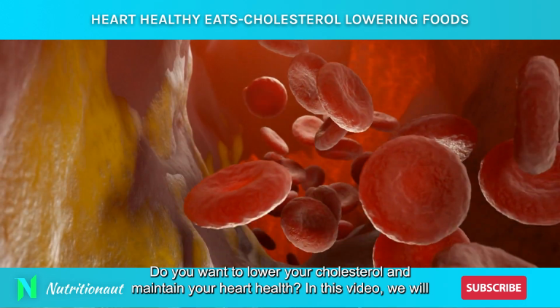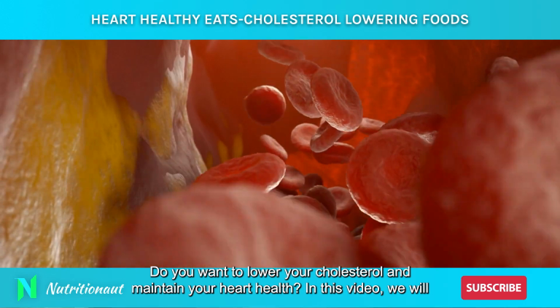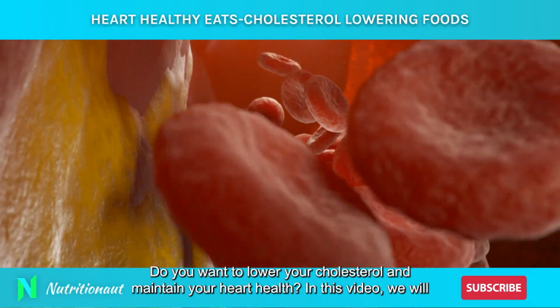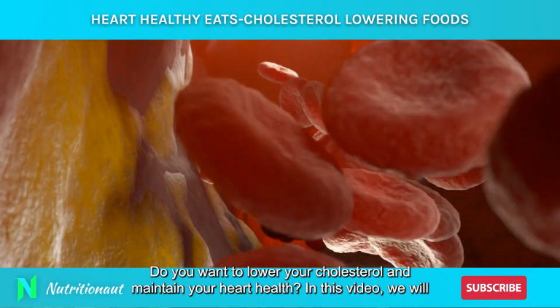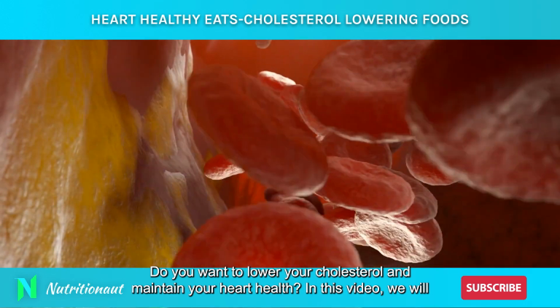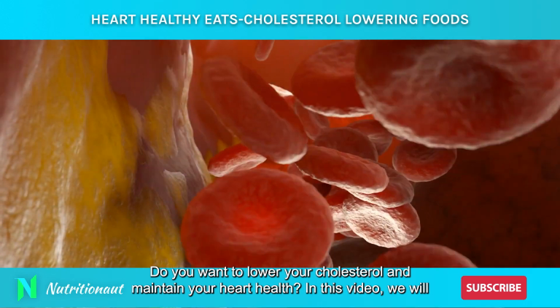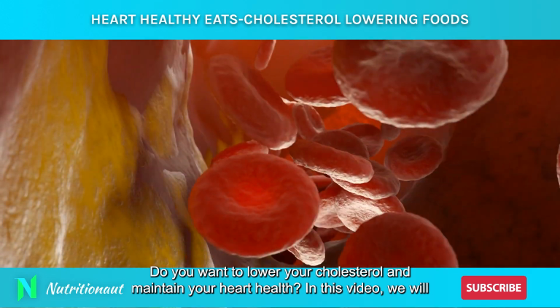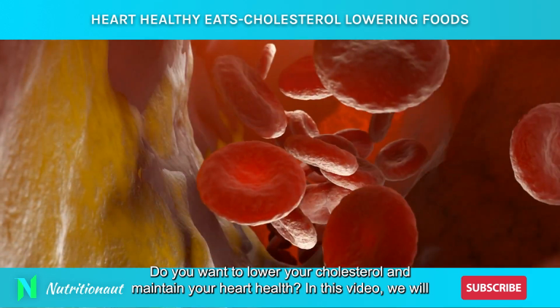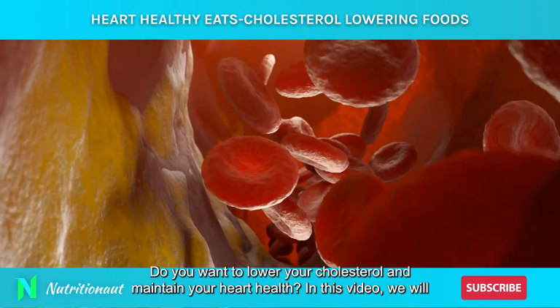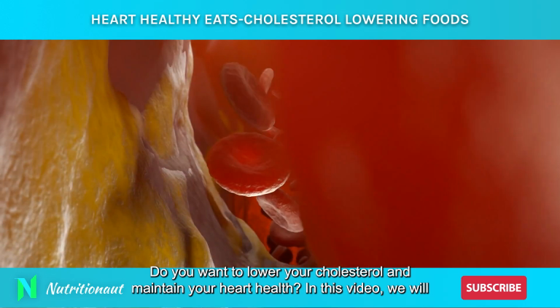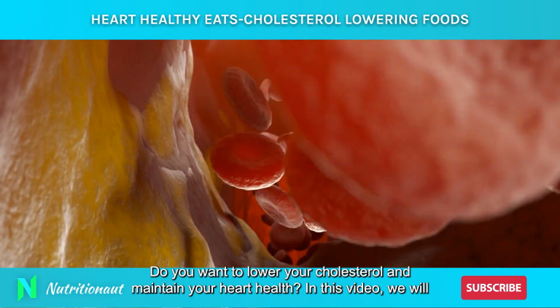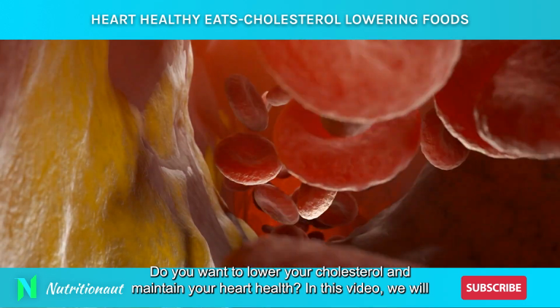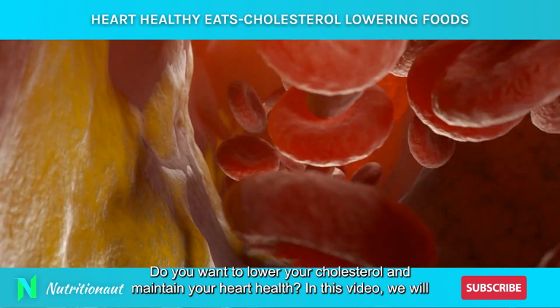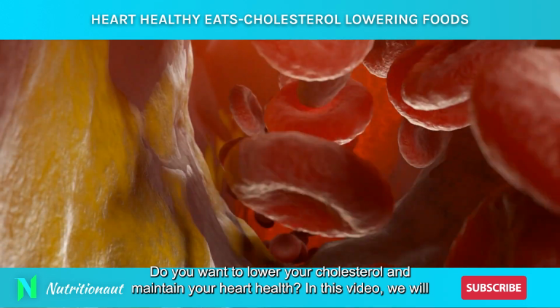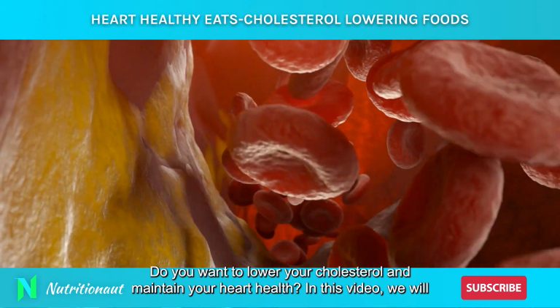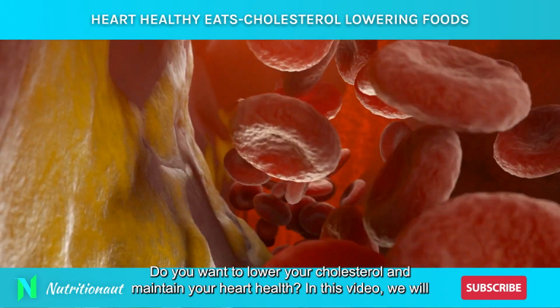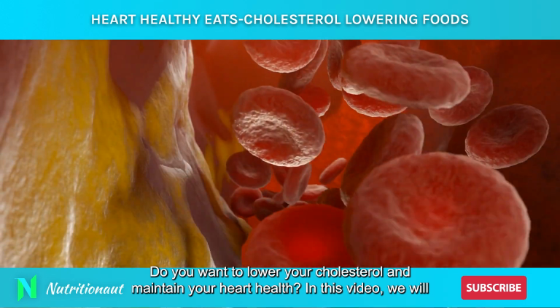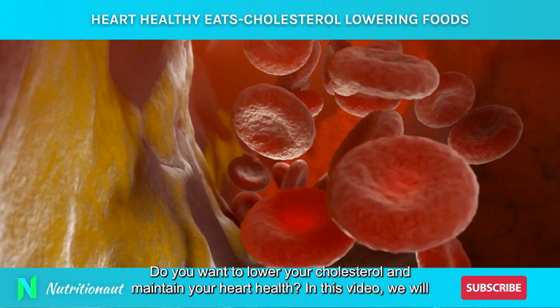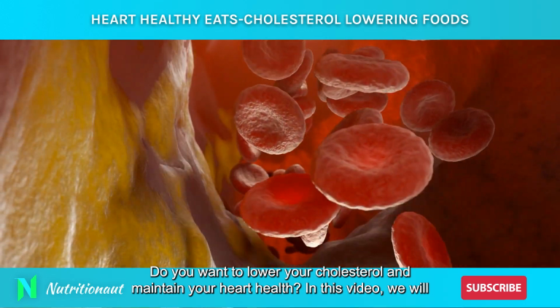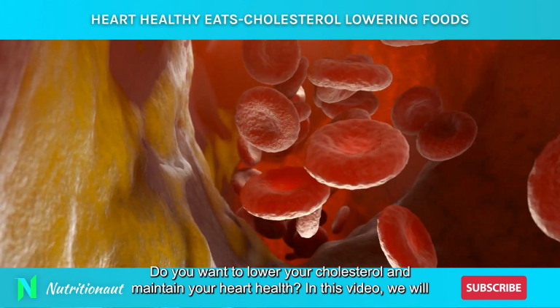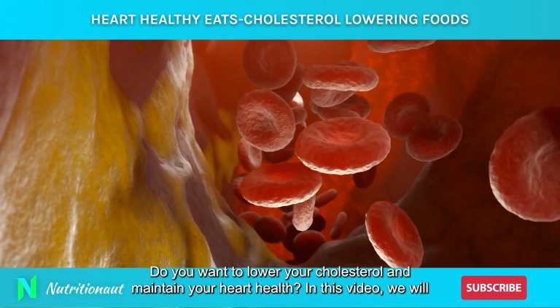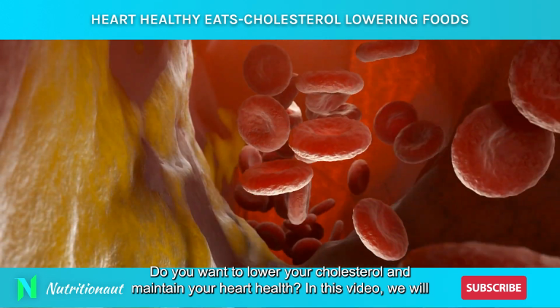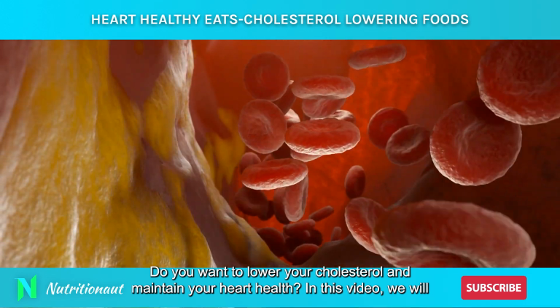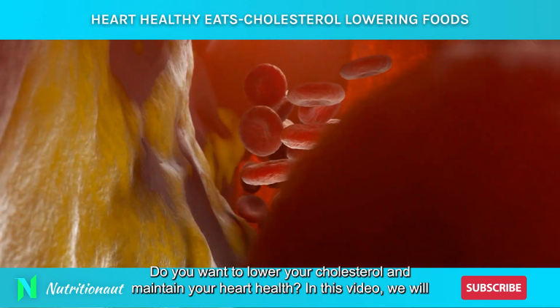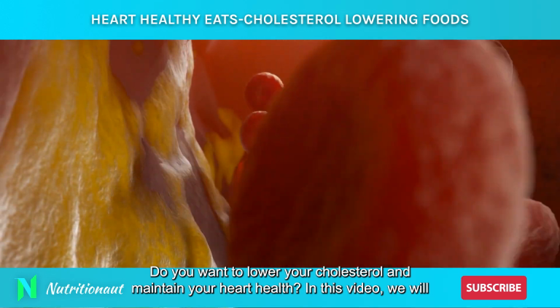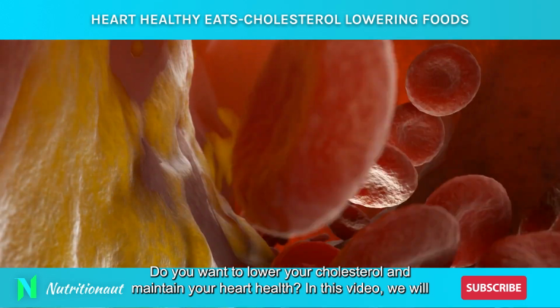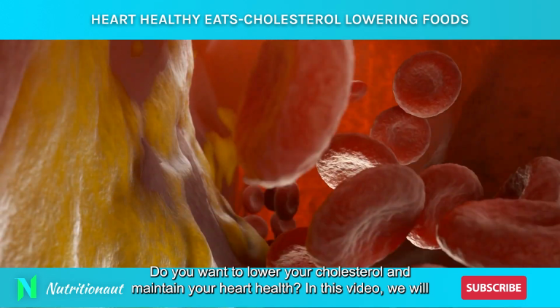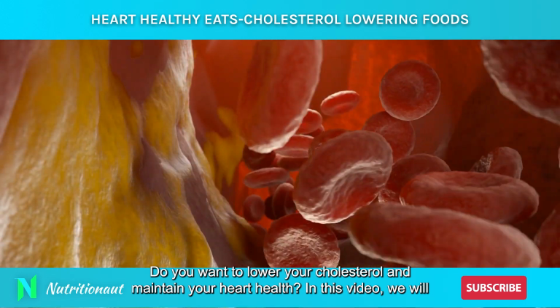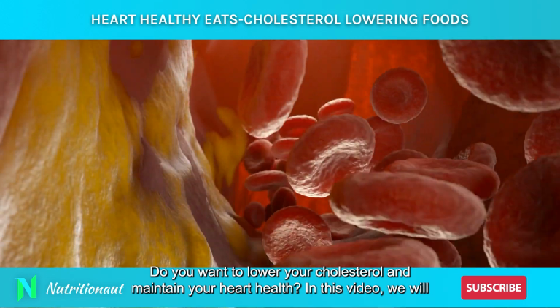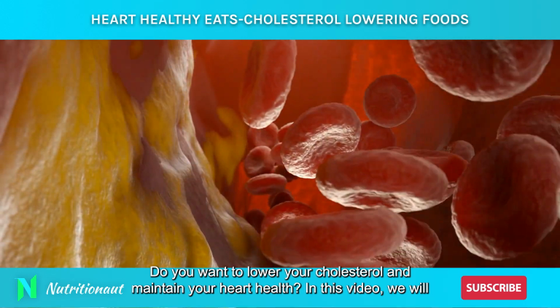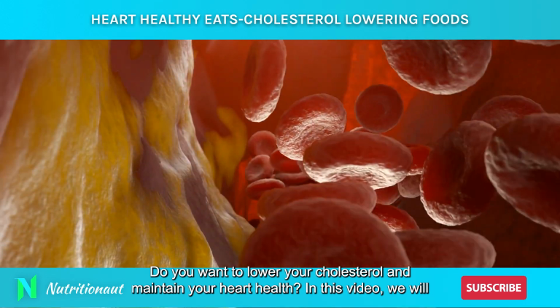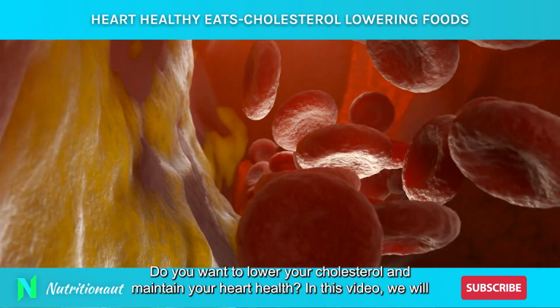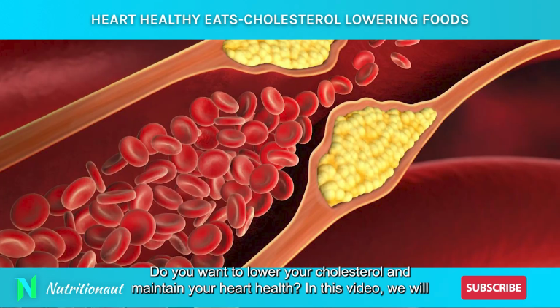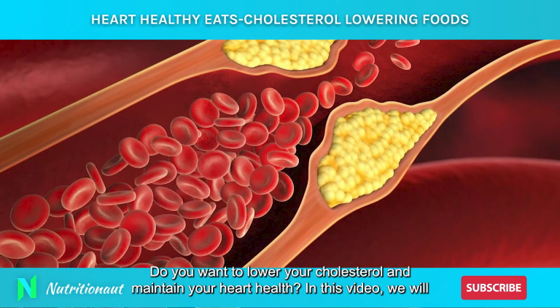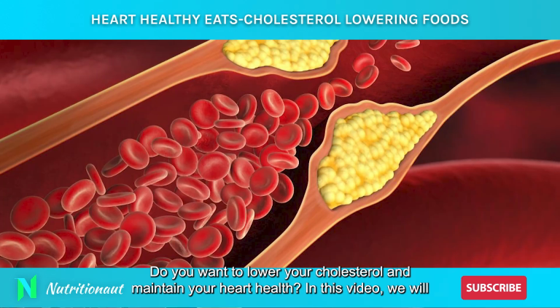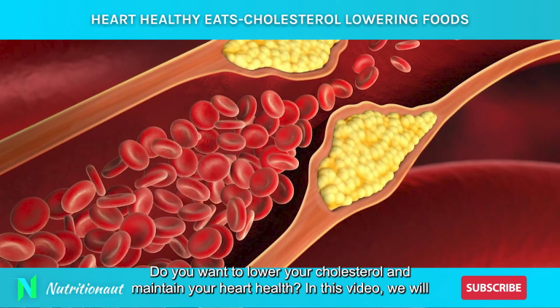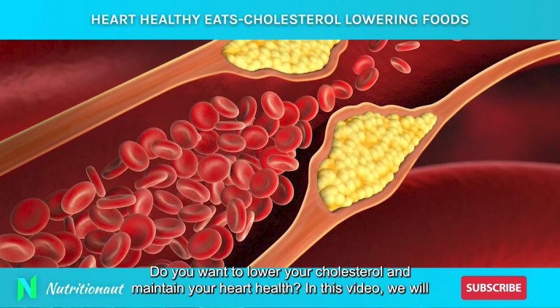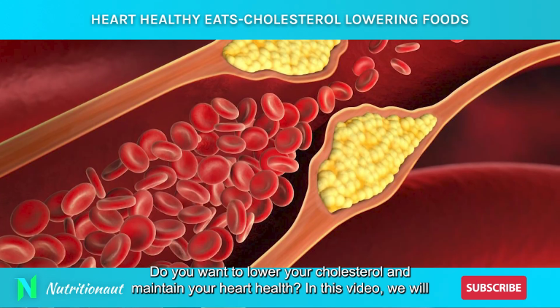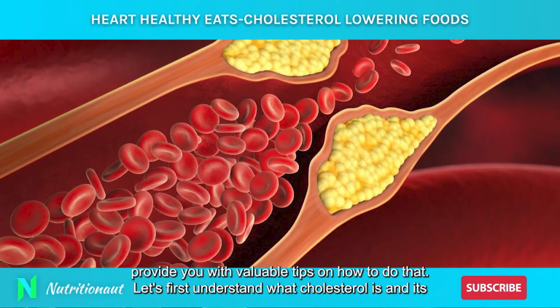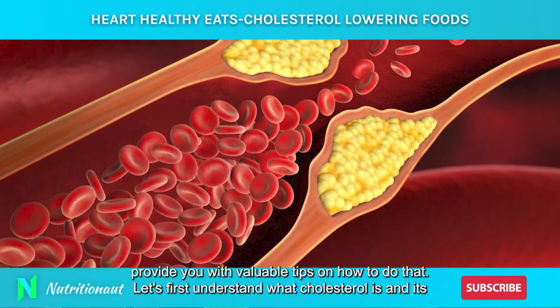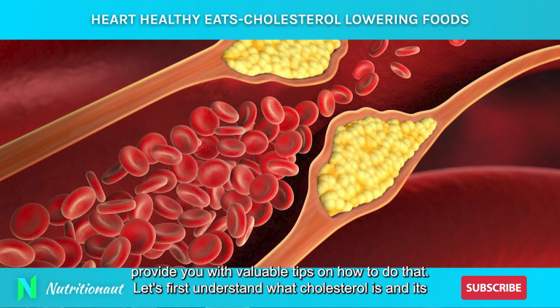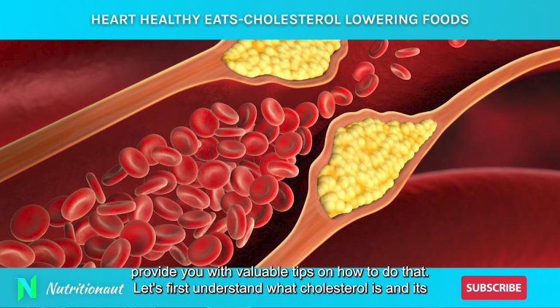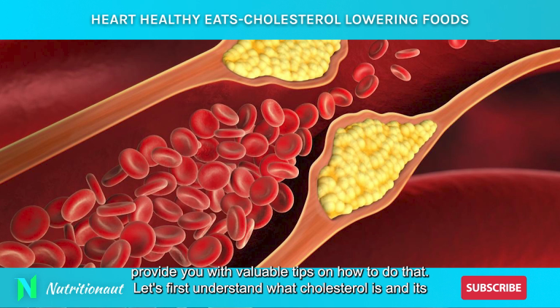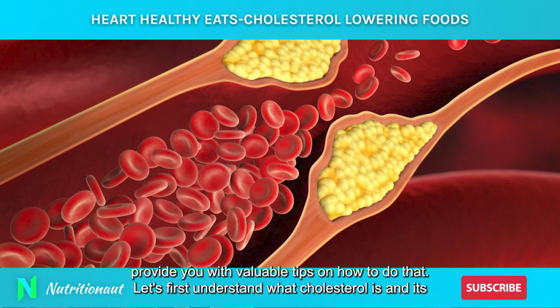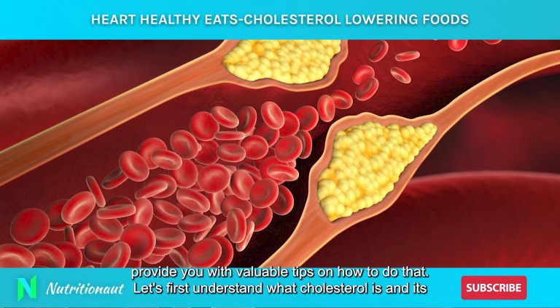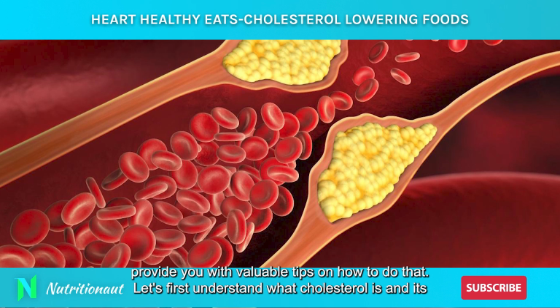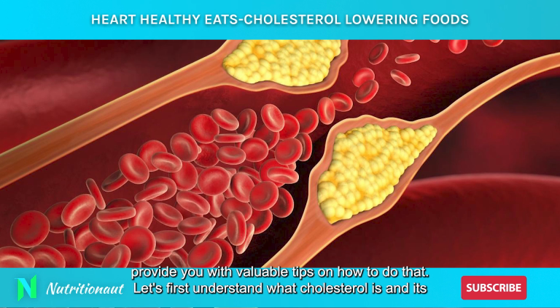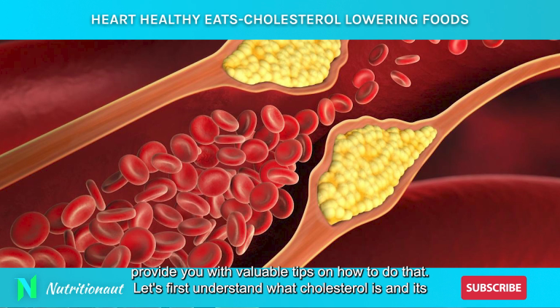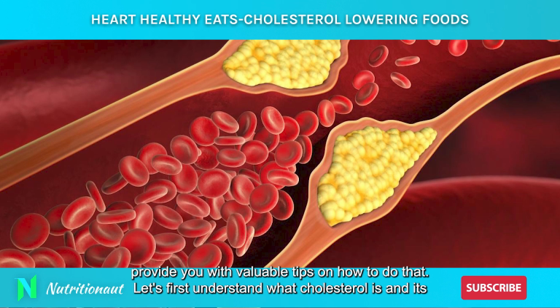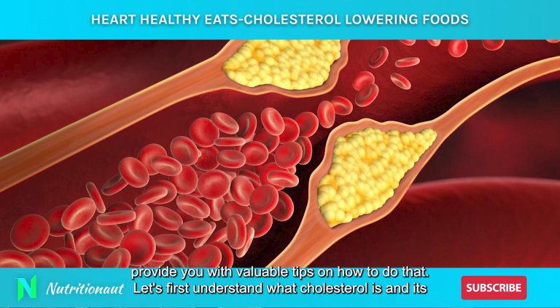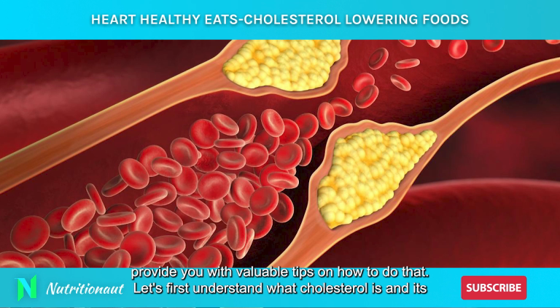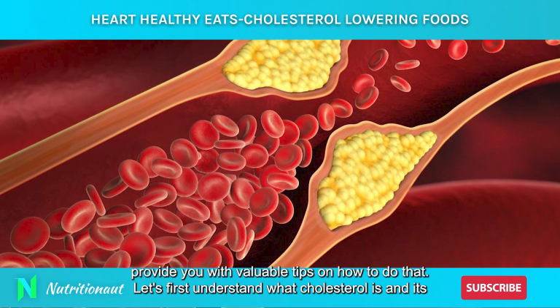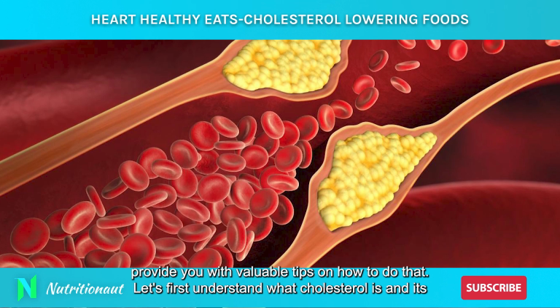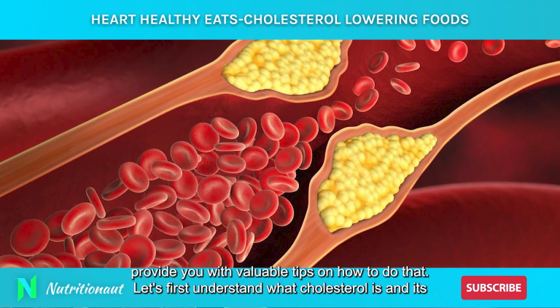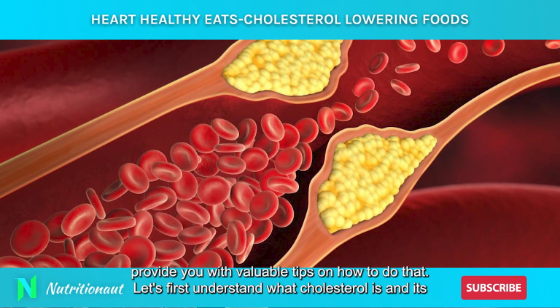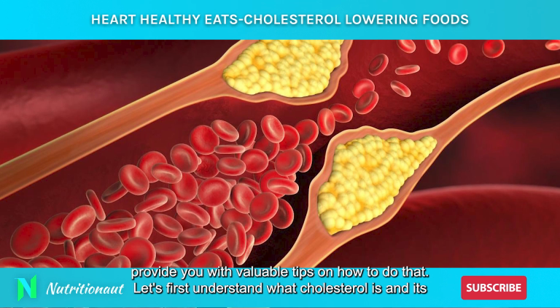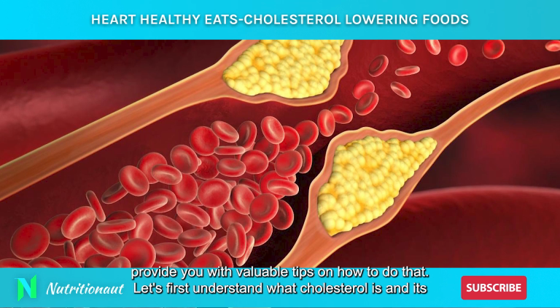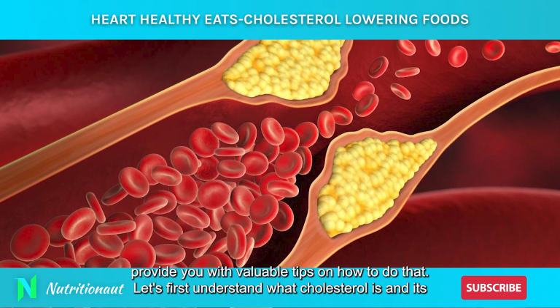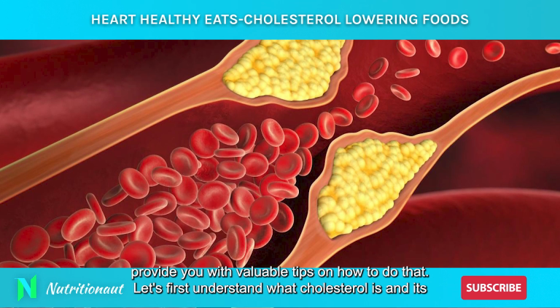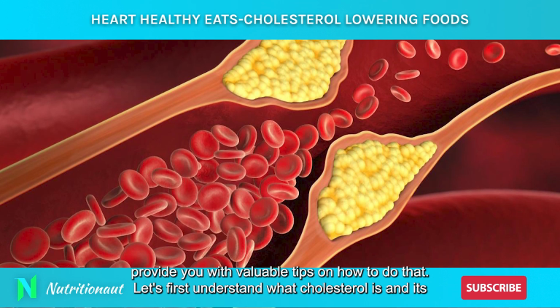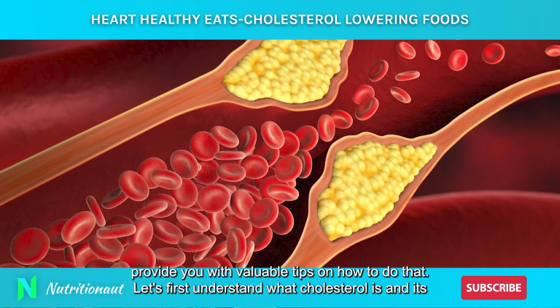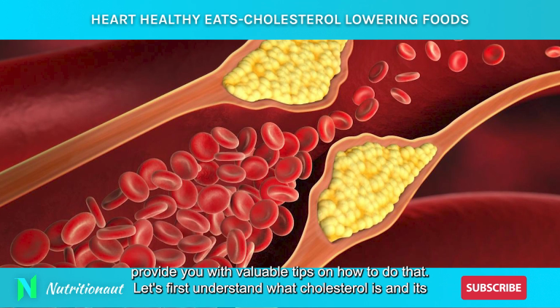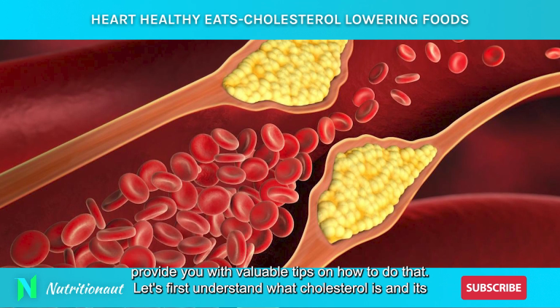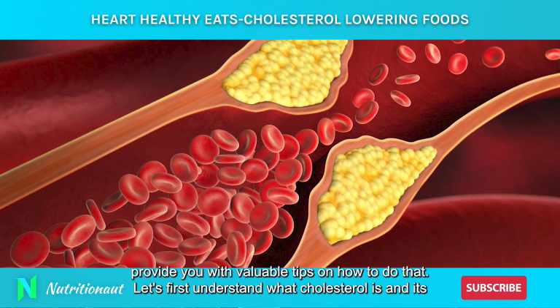Do you want to lower your cholesterol and maintain your heart health? In this video, we will provide you with valuable tips on how to do that.